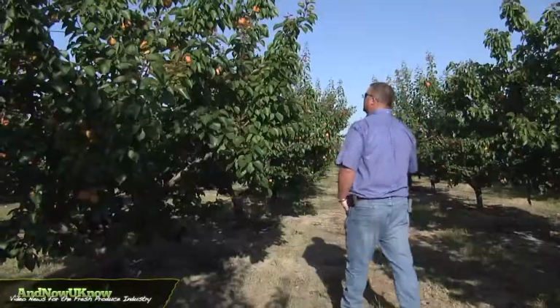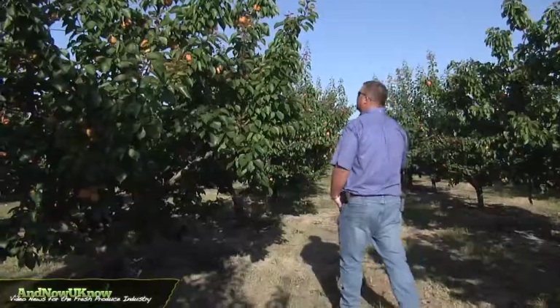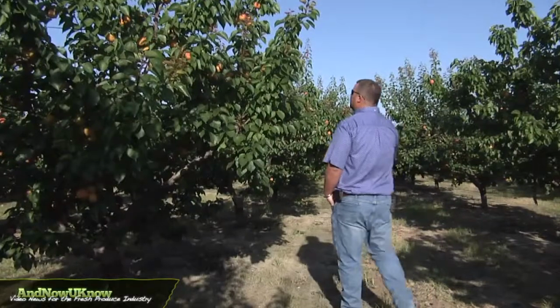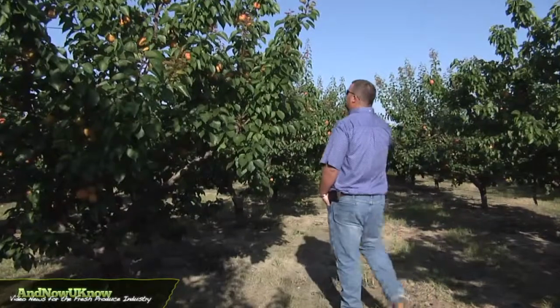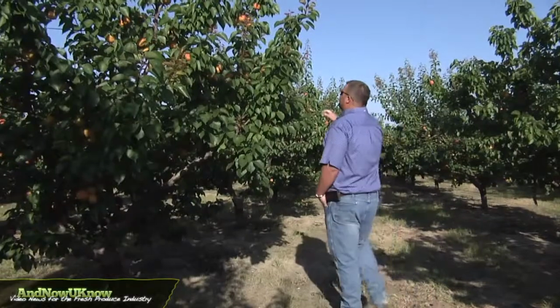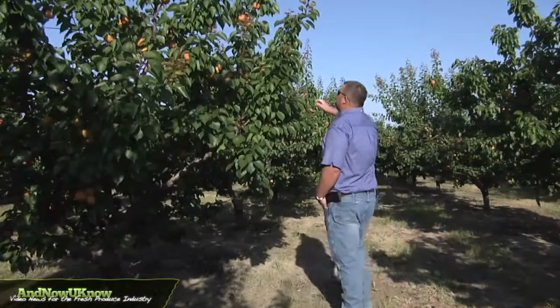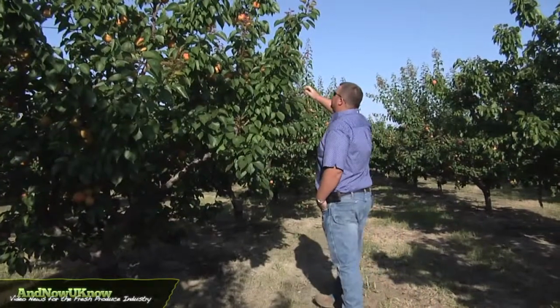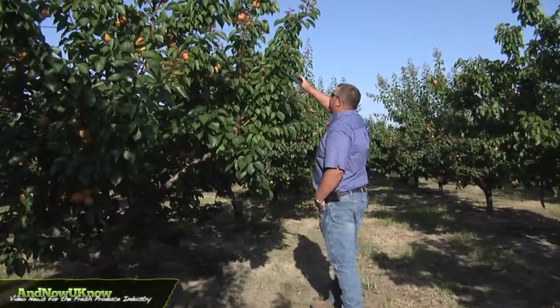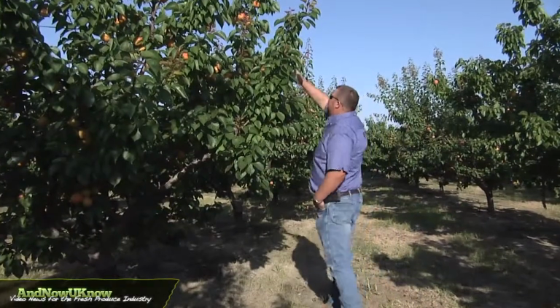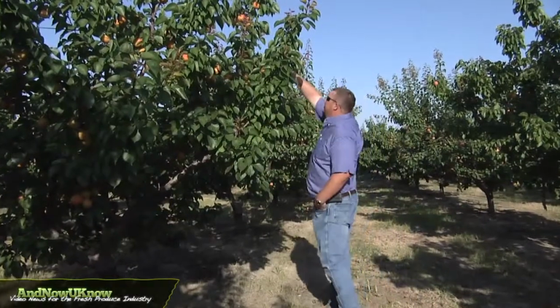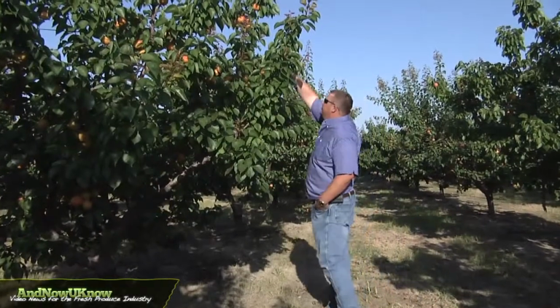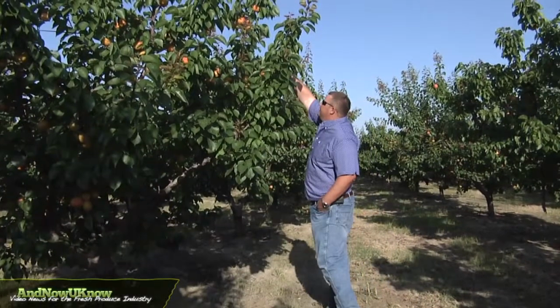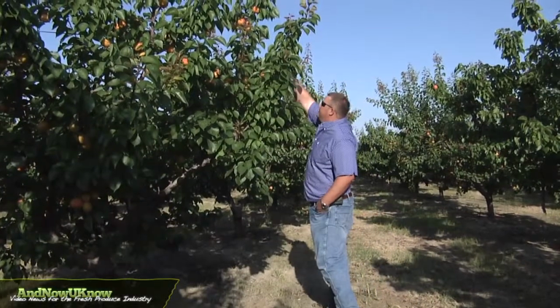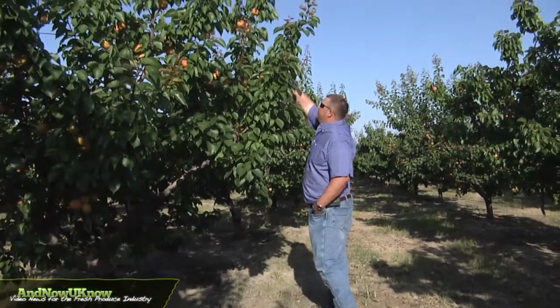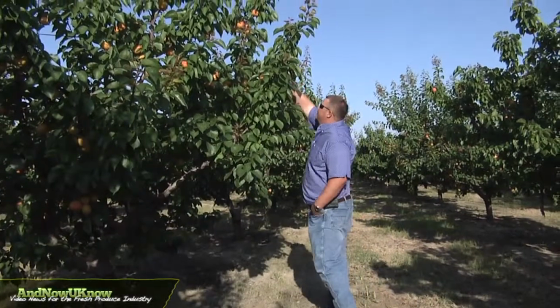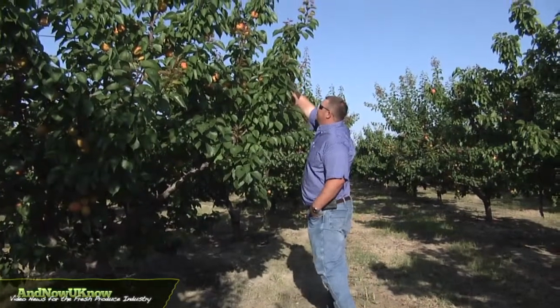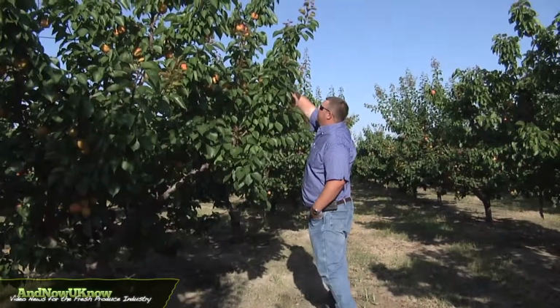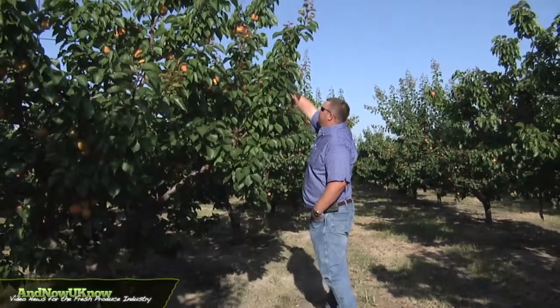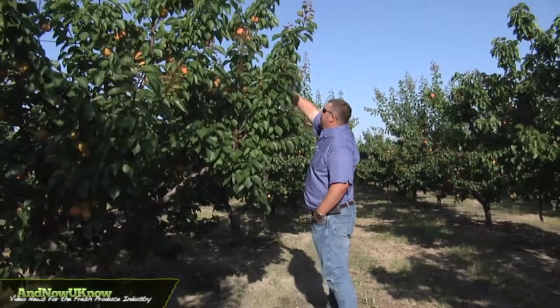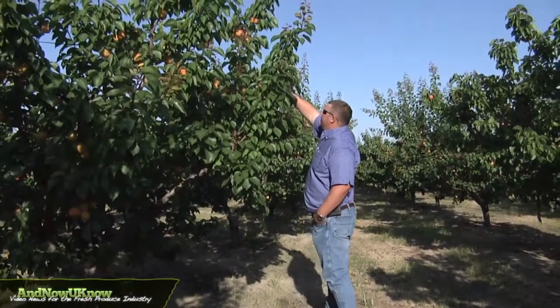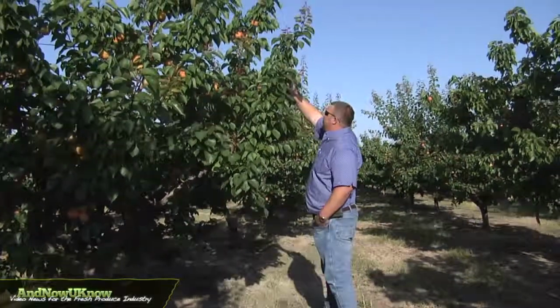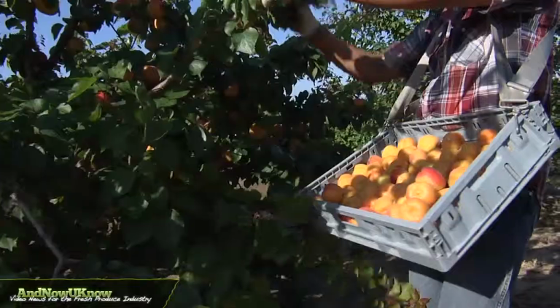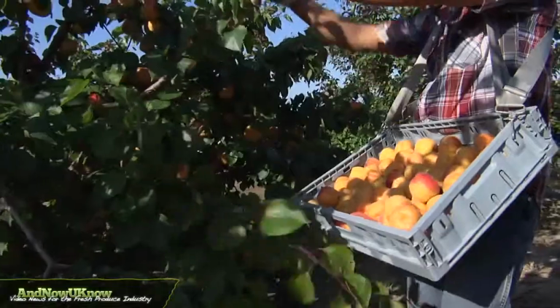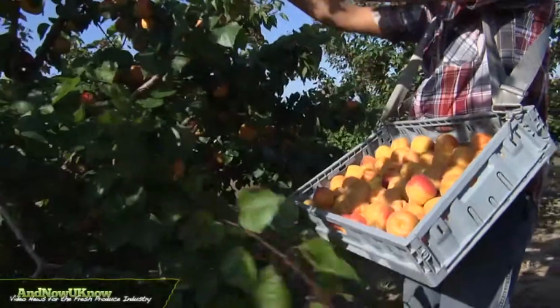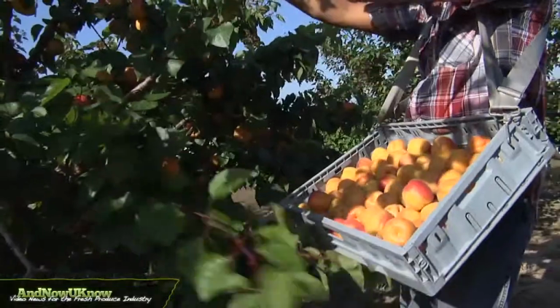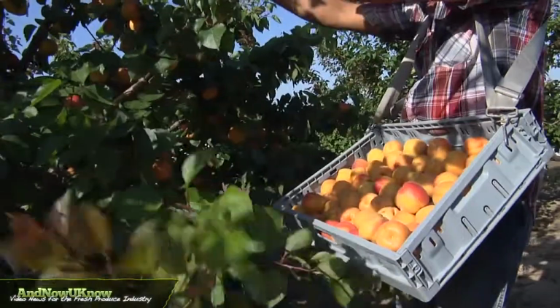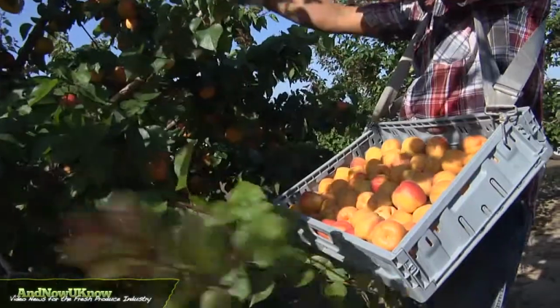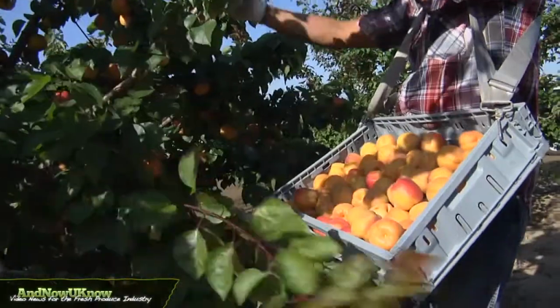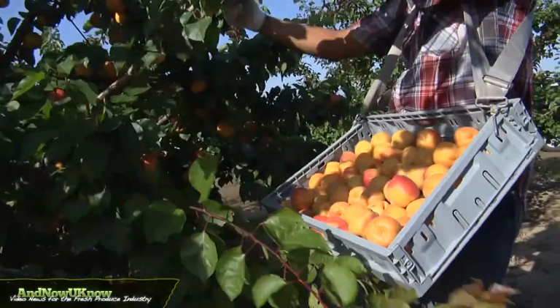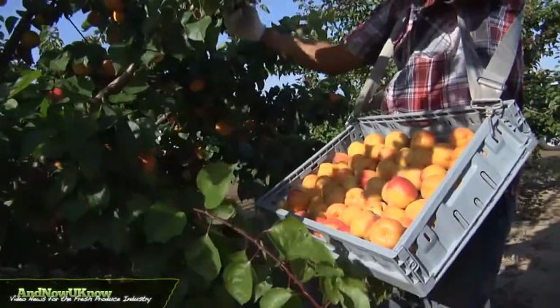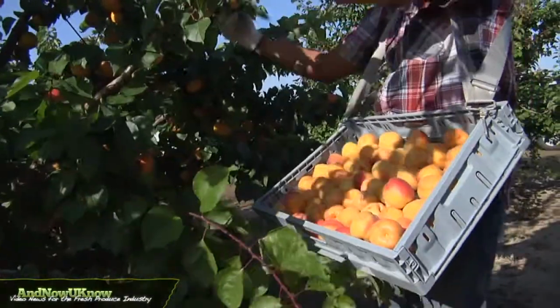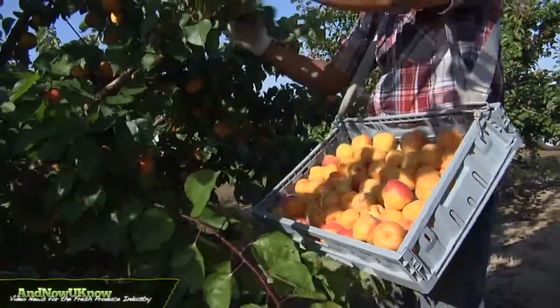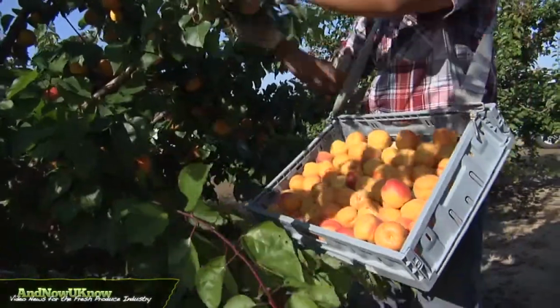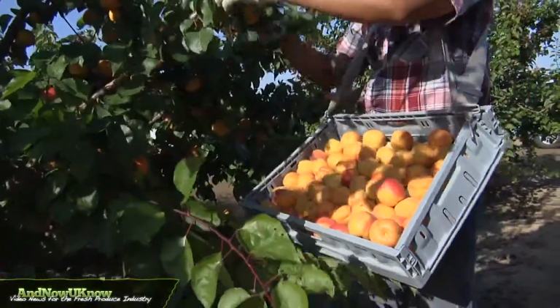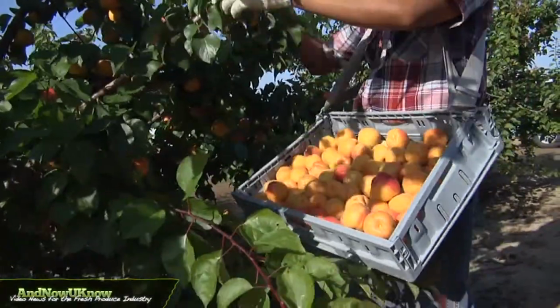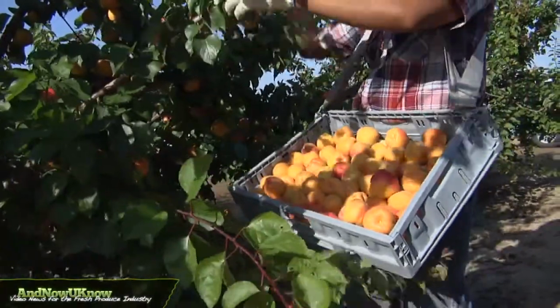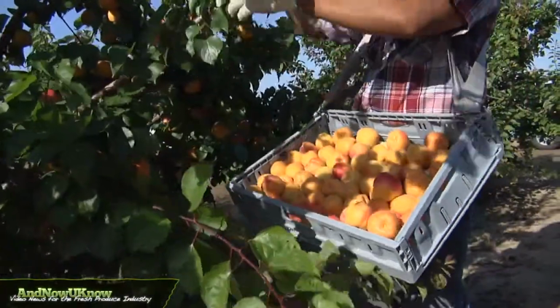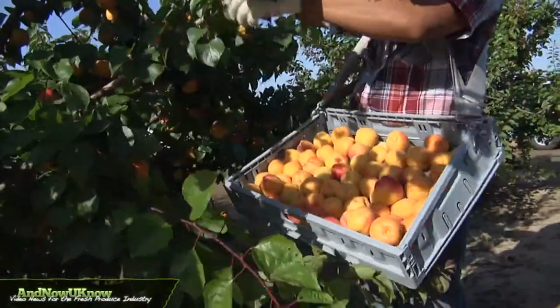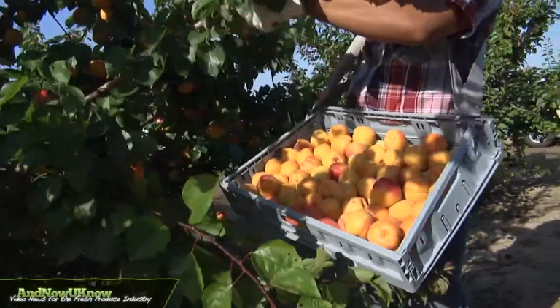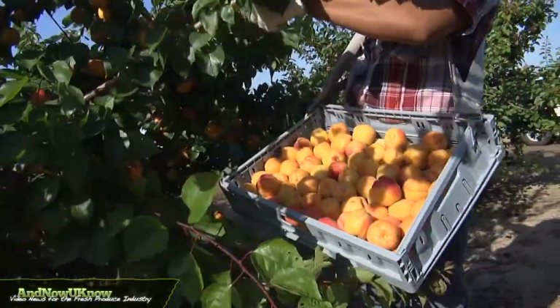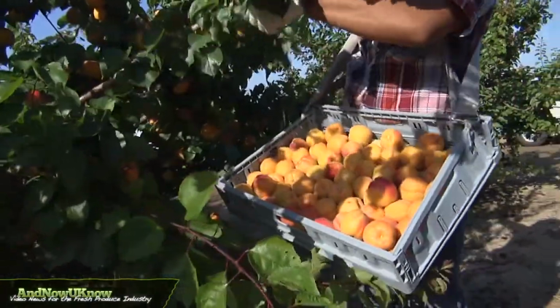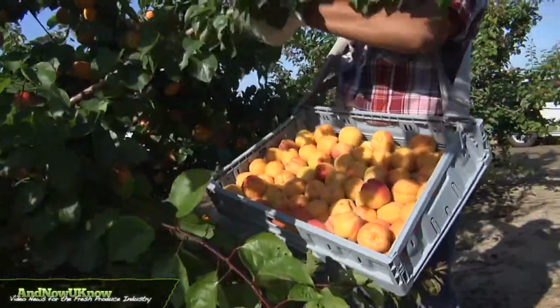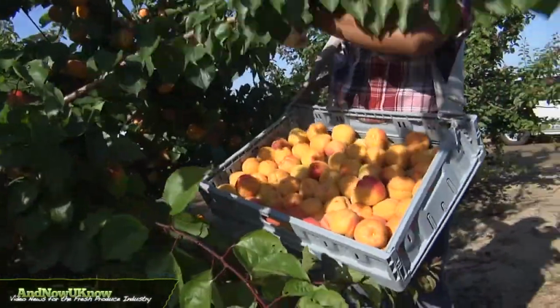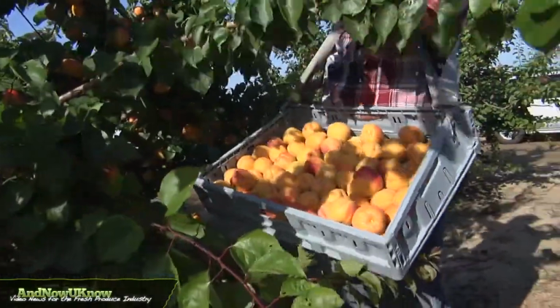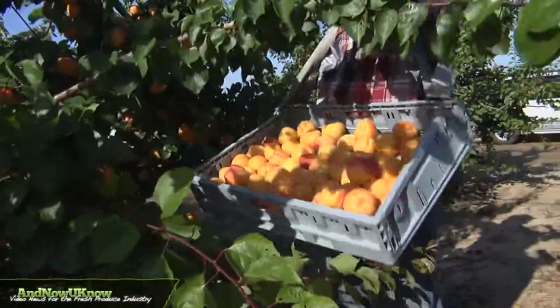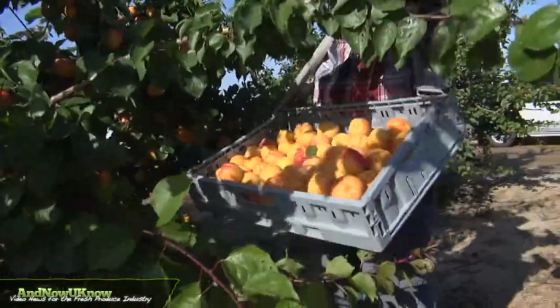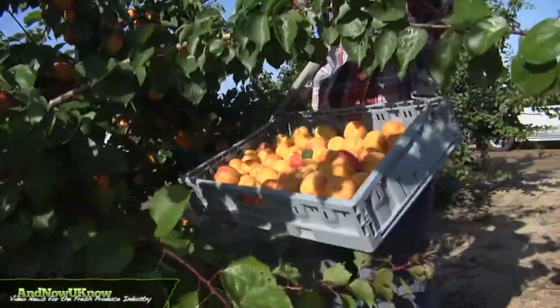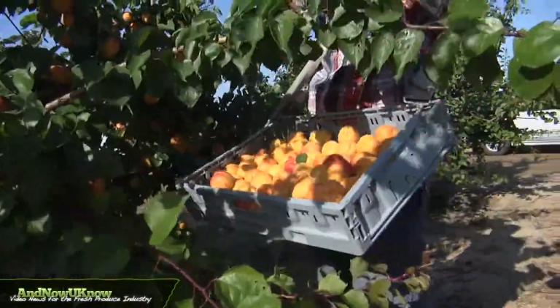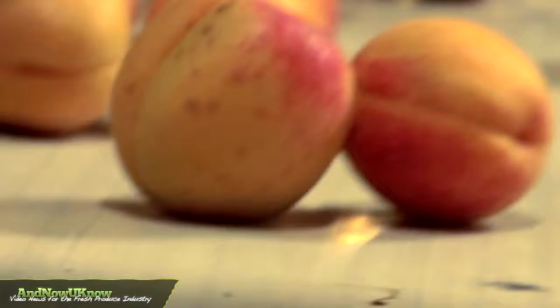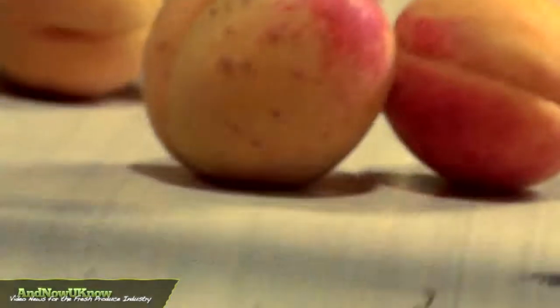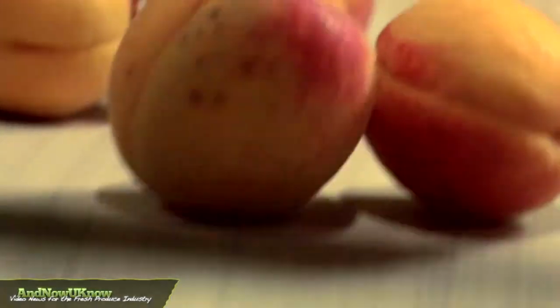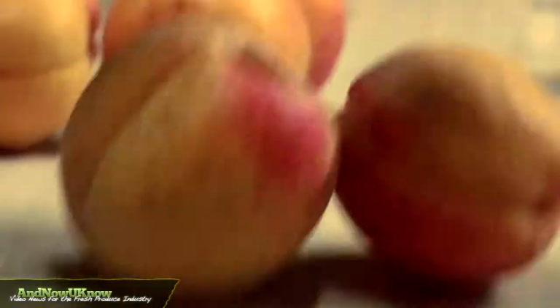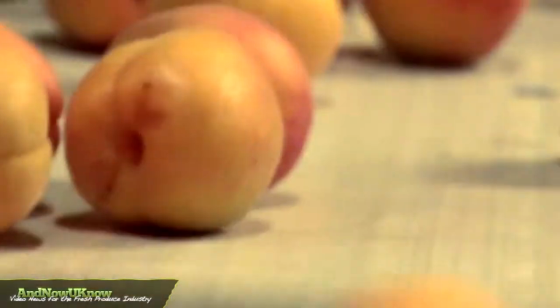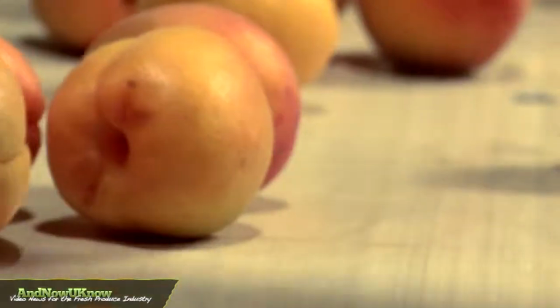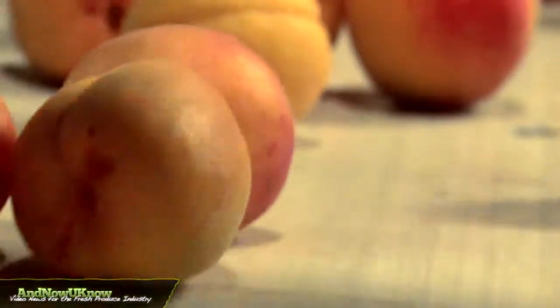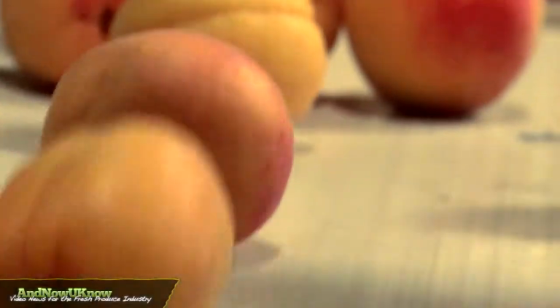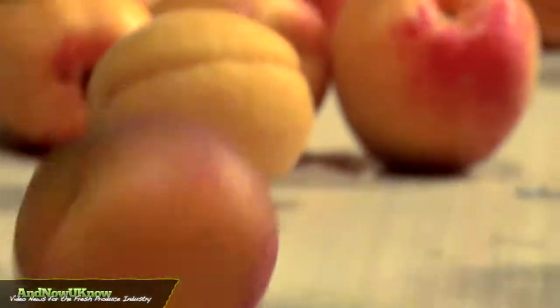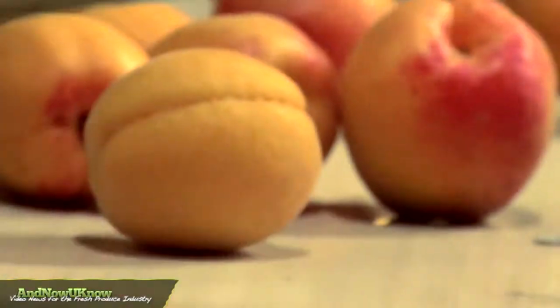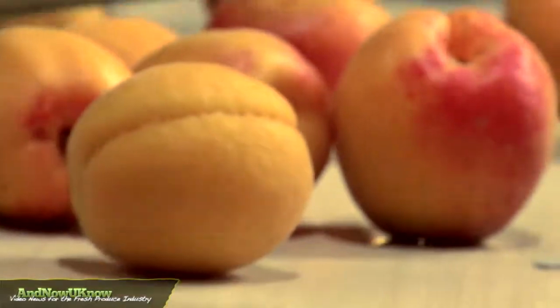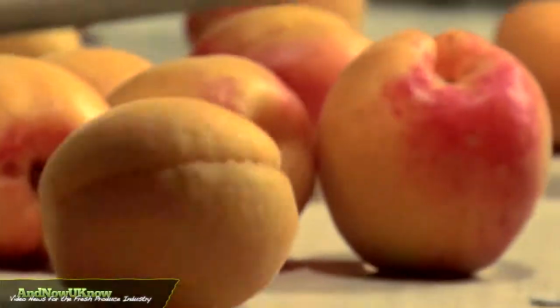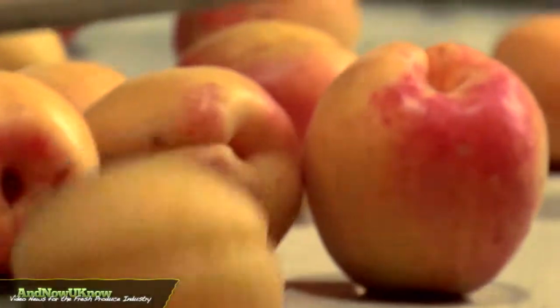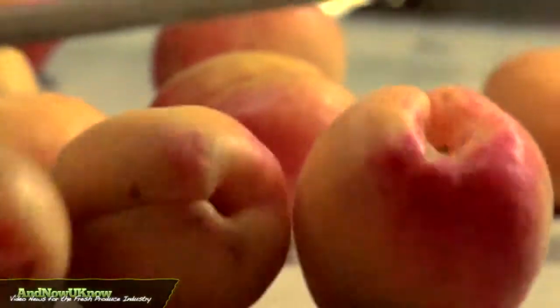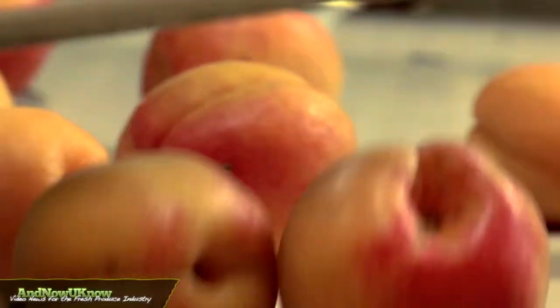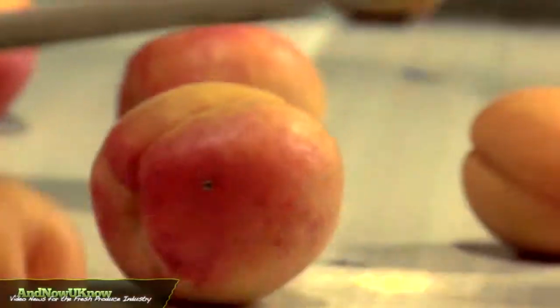We try to pick our Honeycotts early in the morning so they're in the cool air, and get them to the packing house as soon as we can. That way we get them out of the afternoon heat.